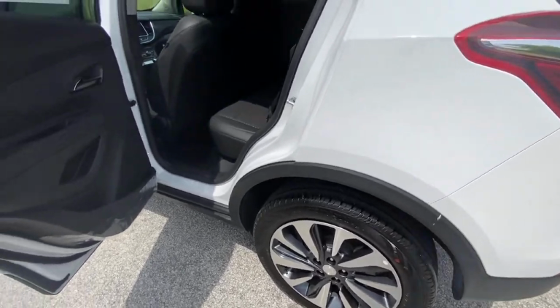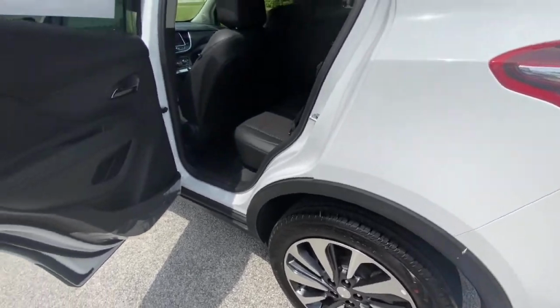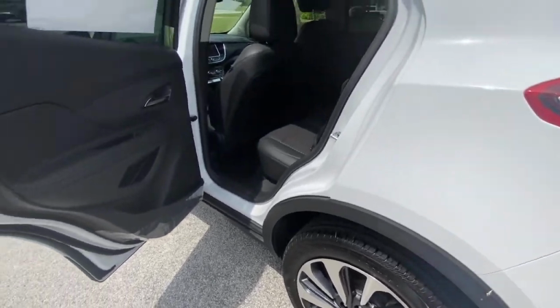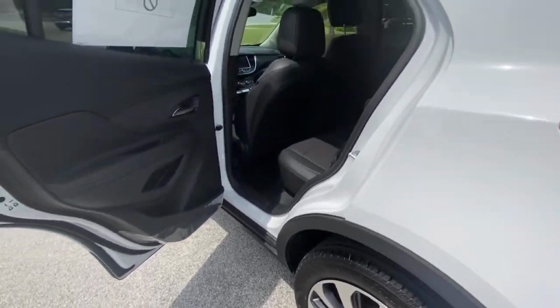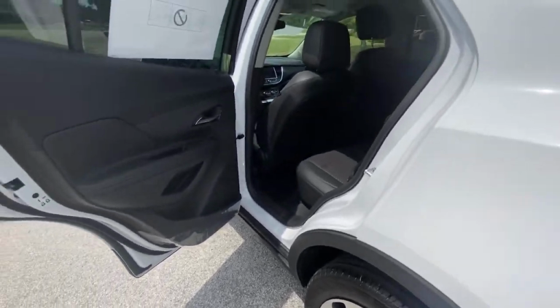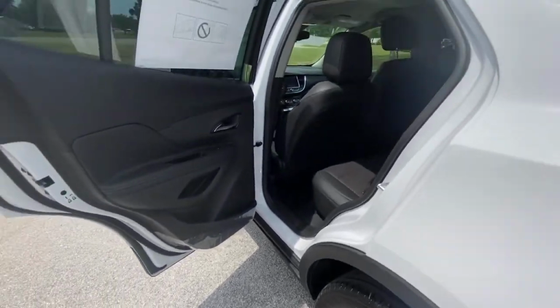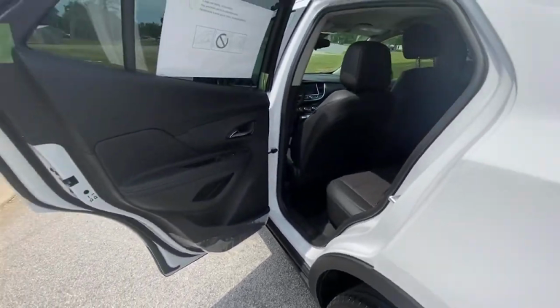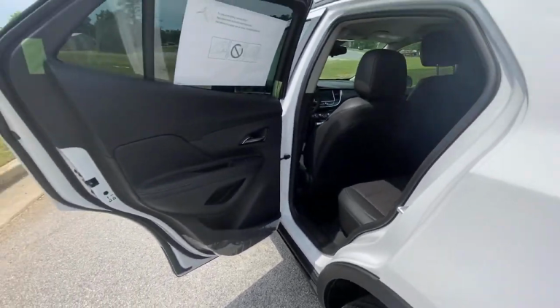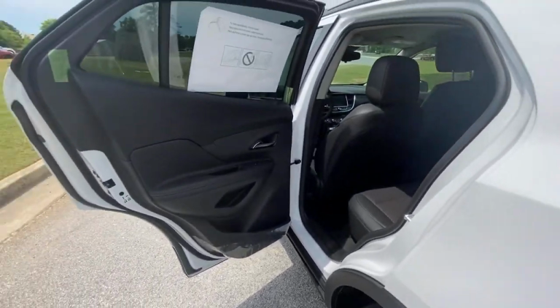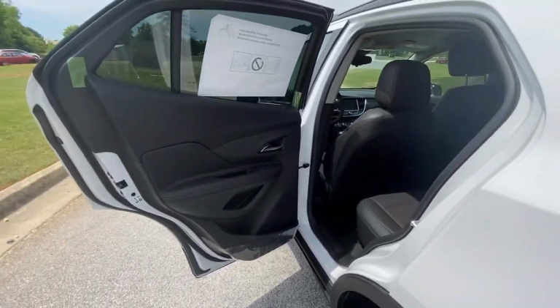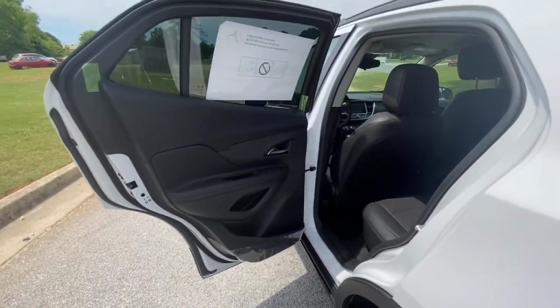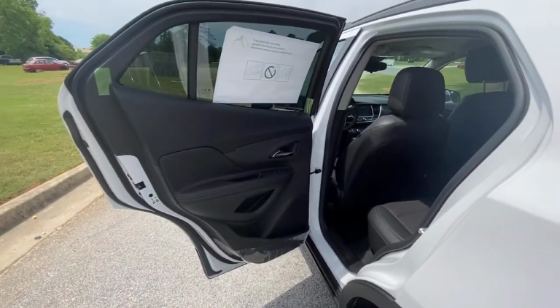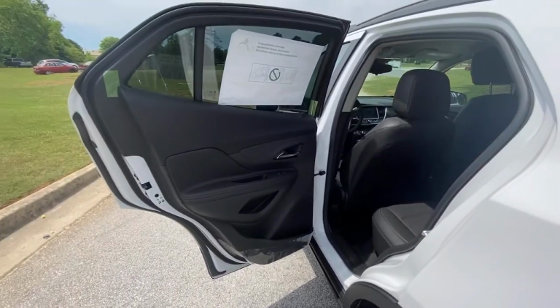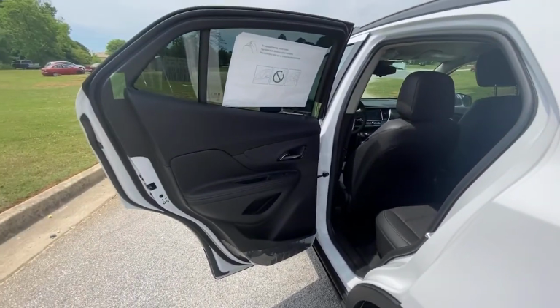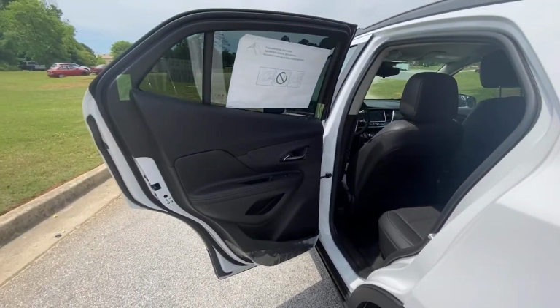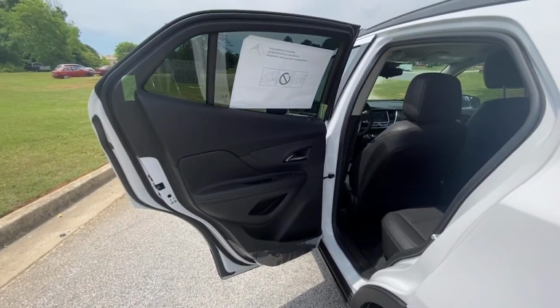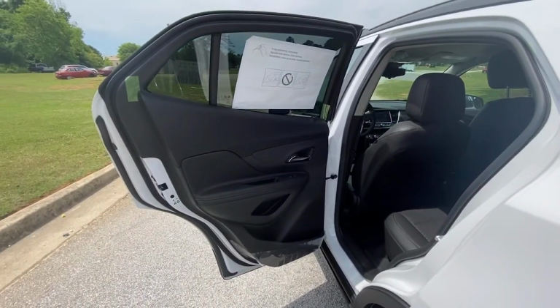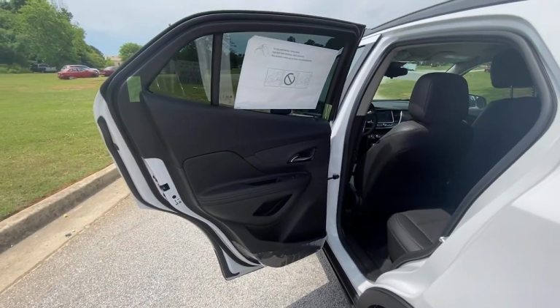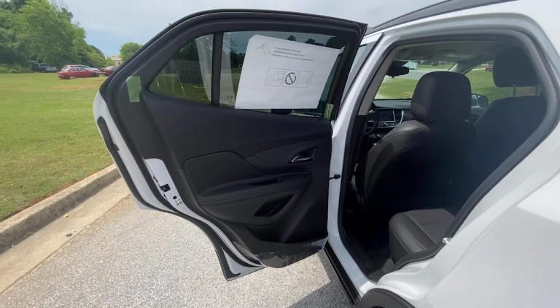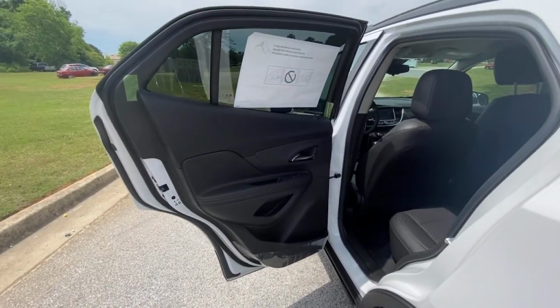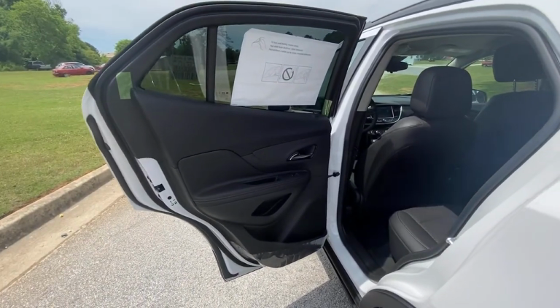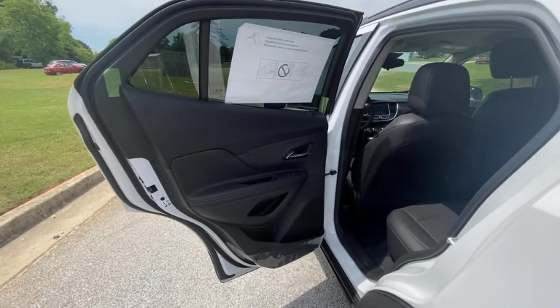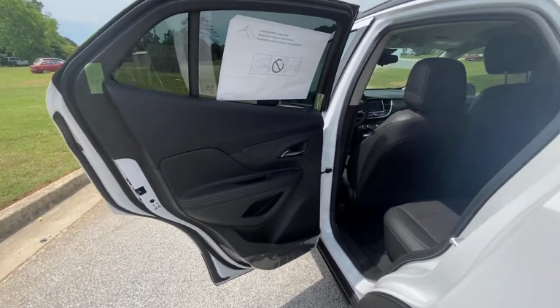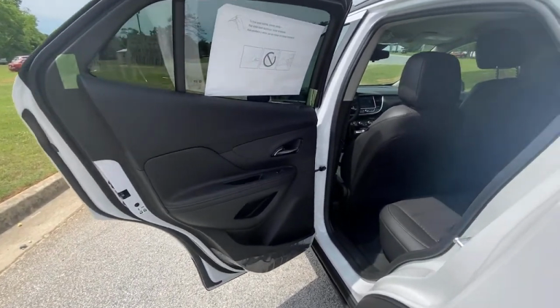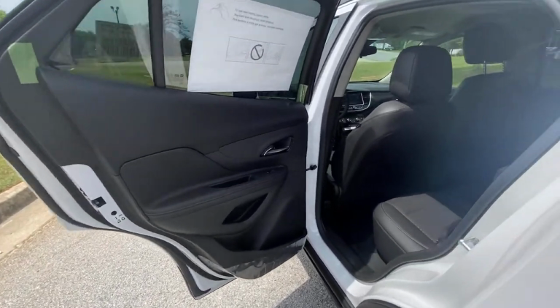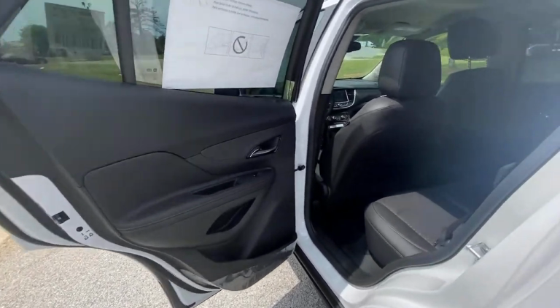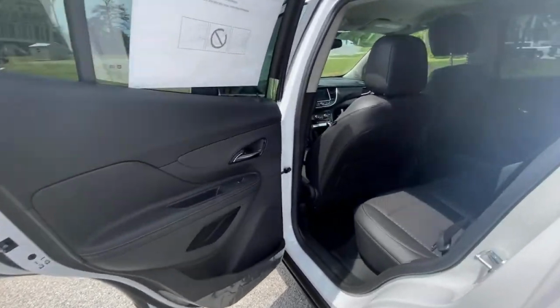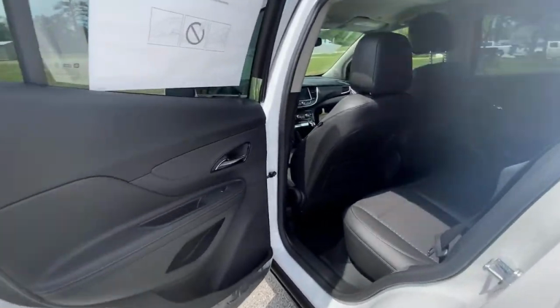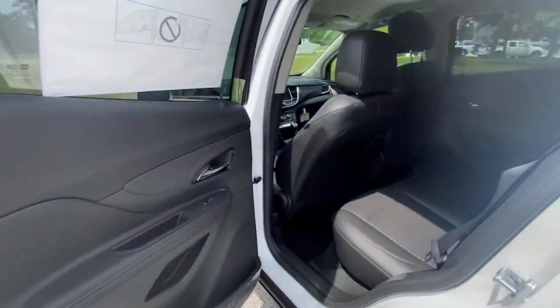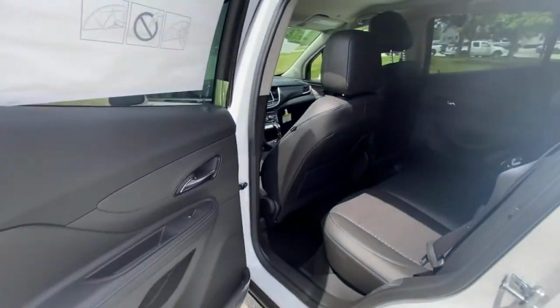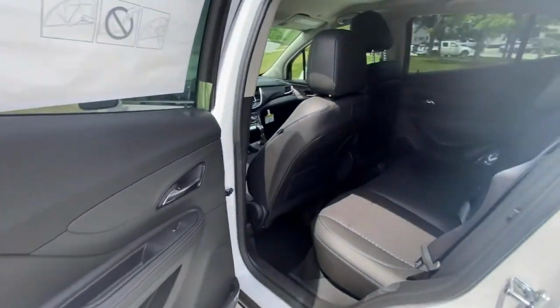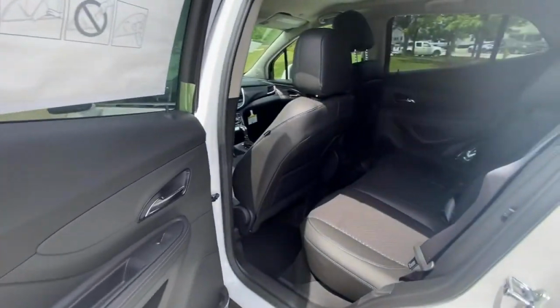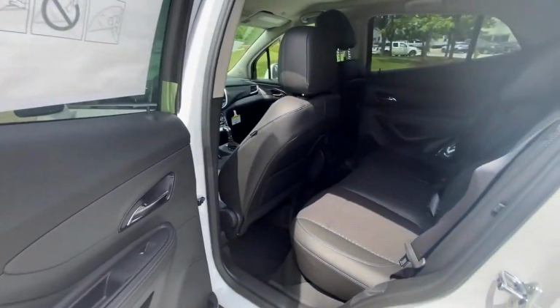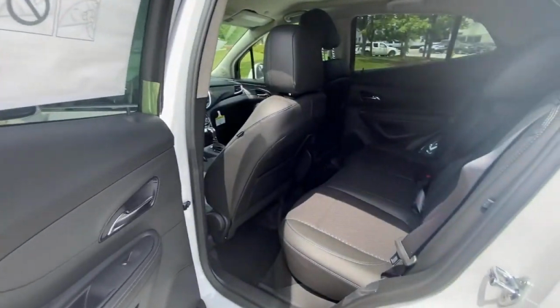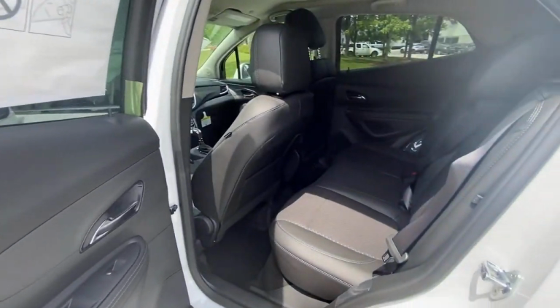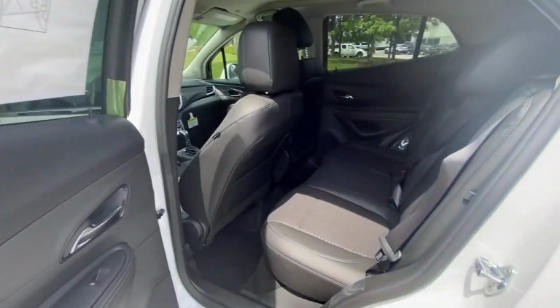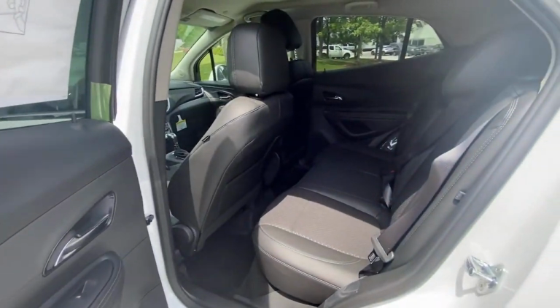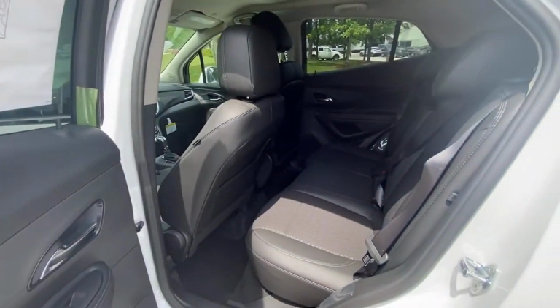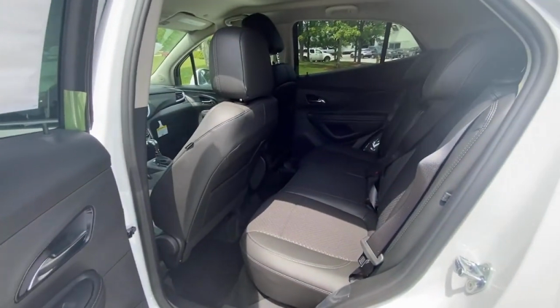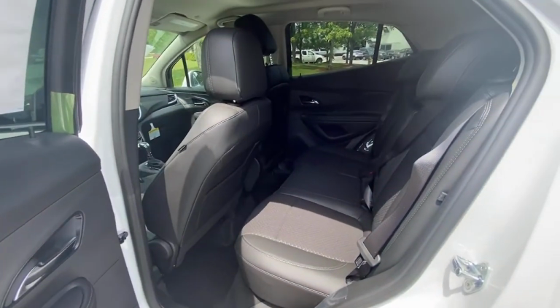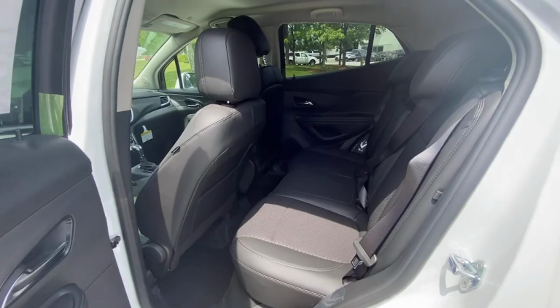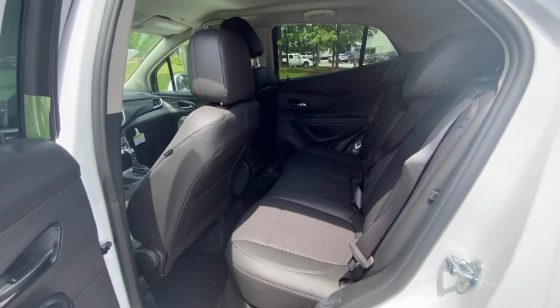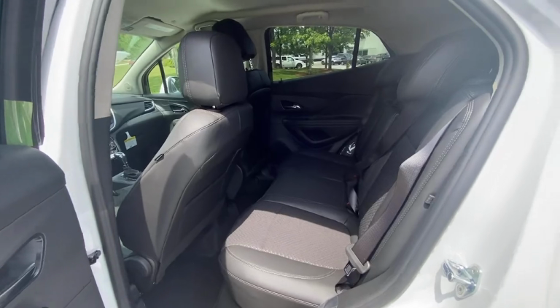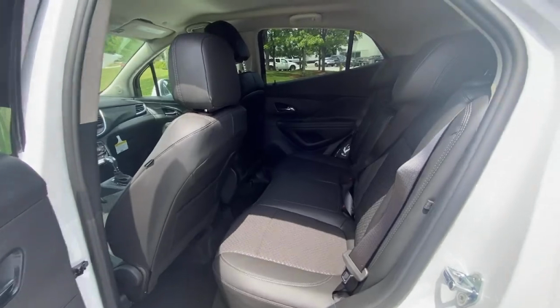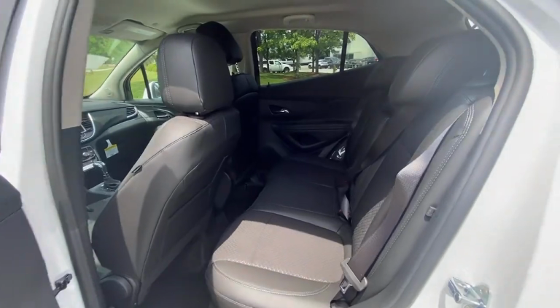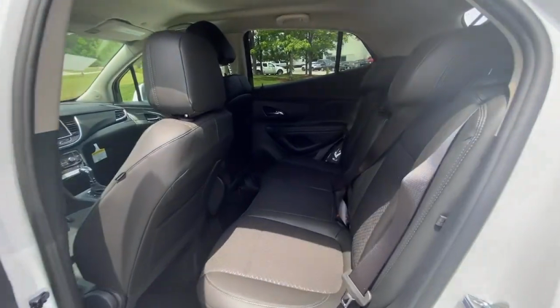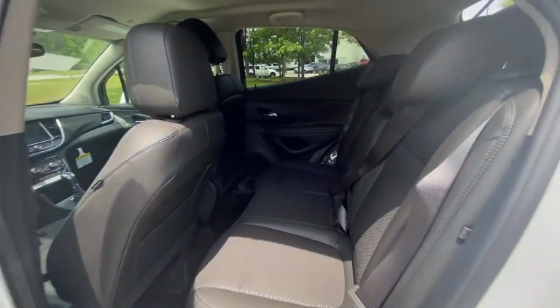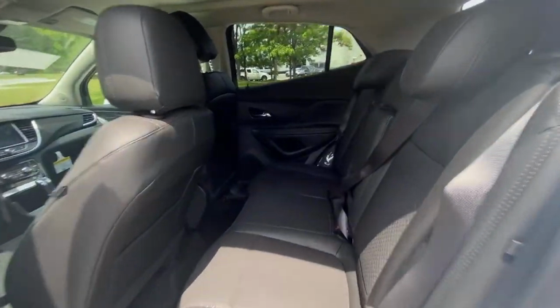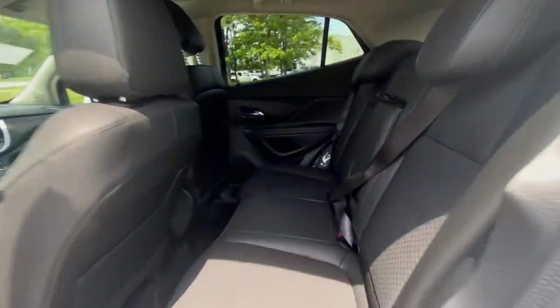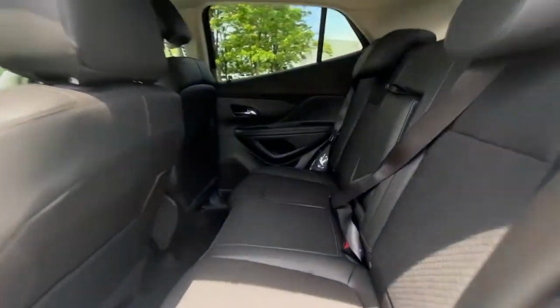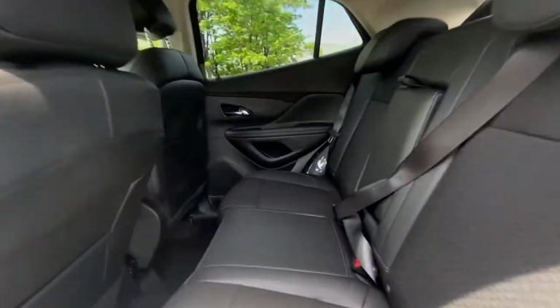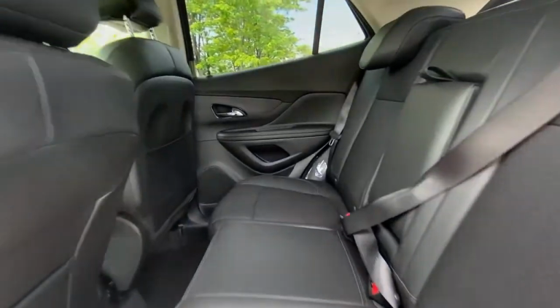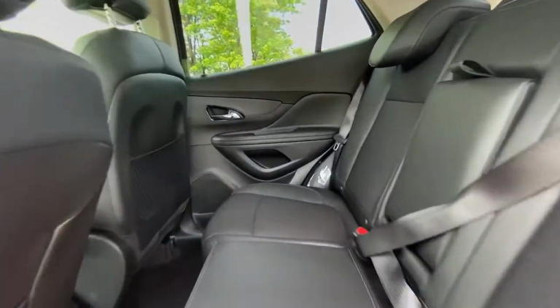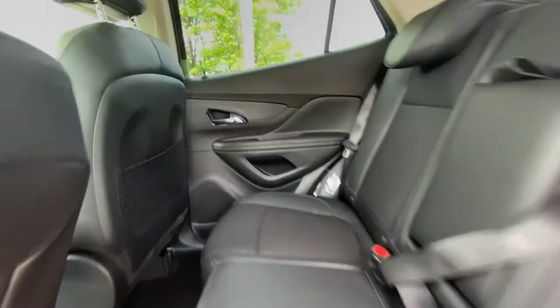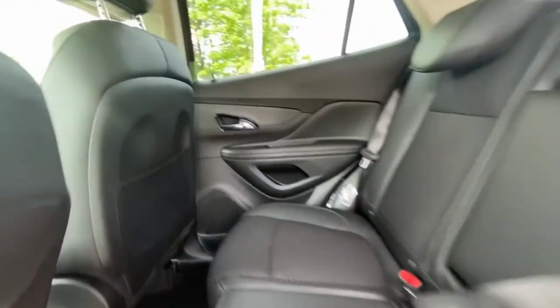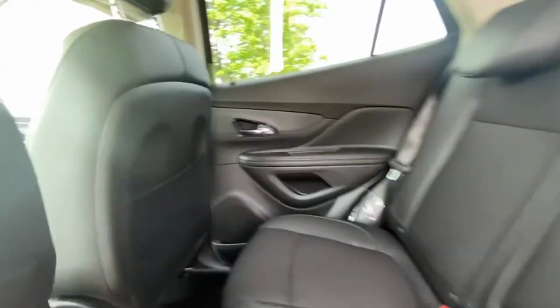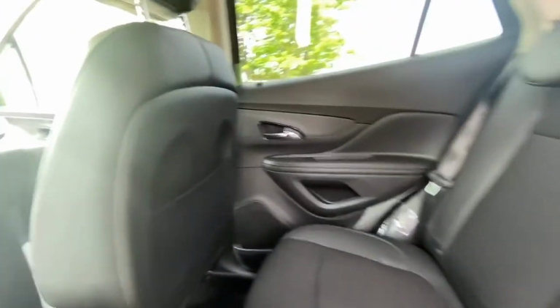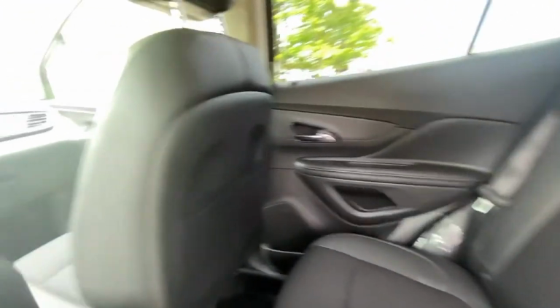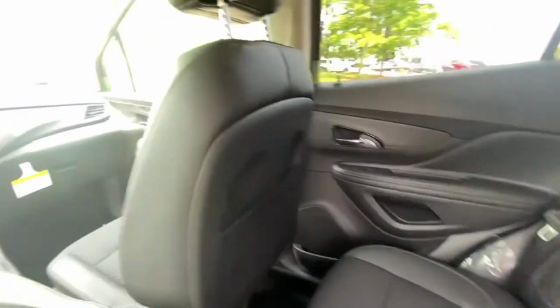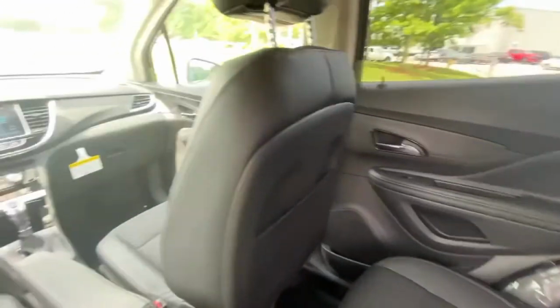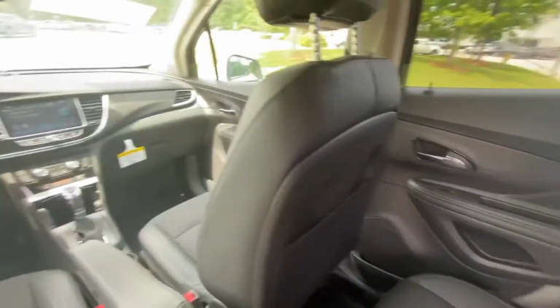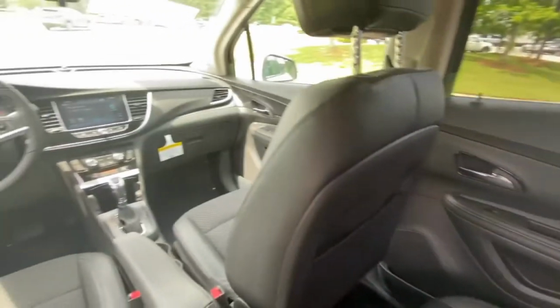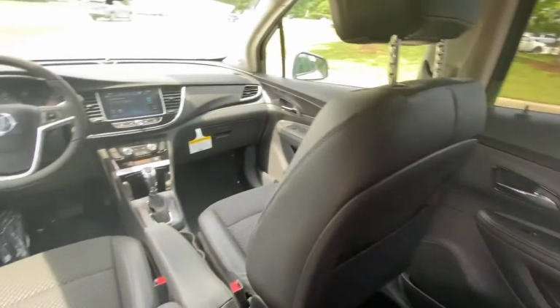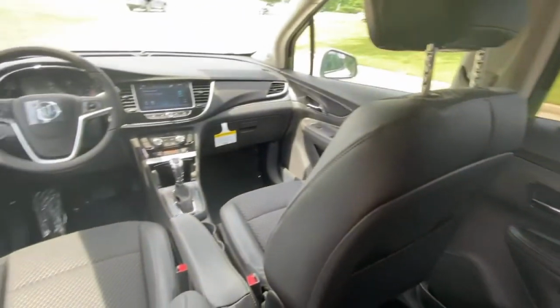Bluetooth connection. Driving pleasure can come in small packages. See for yourself when you drive the Encore.